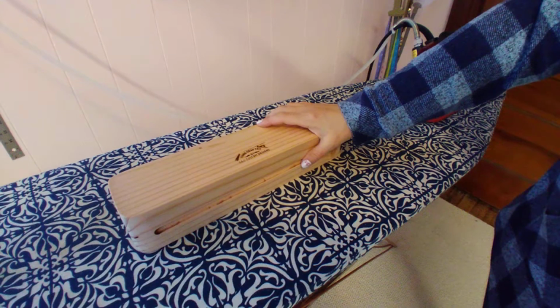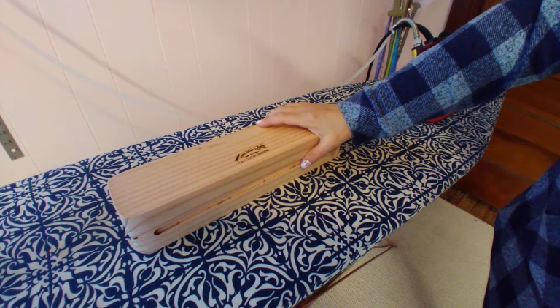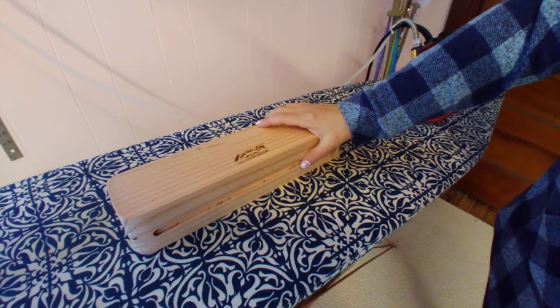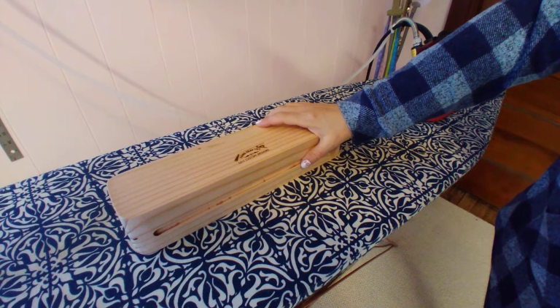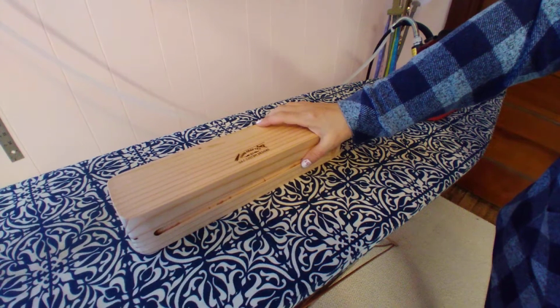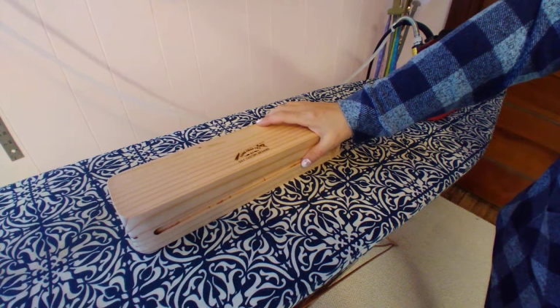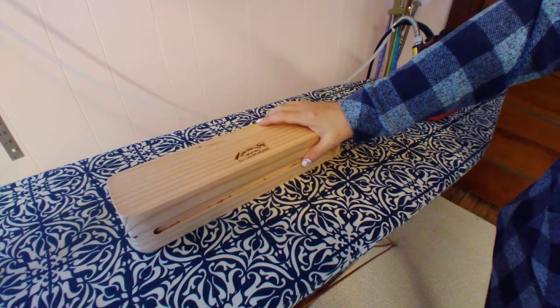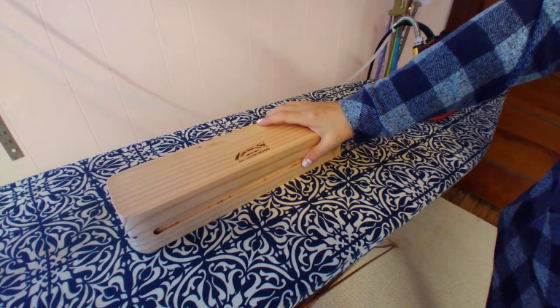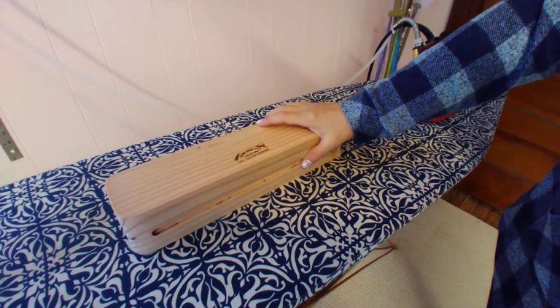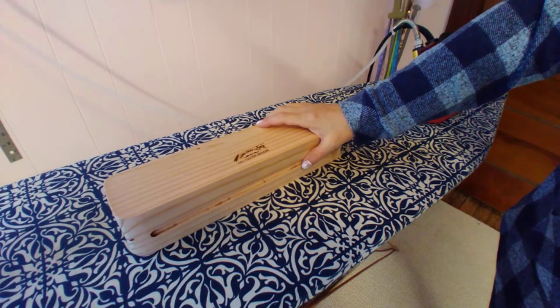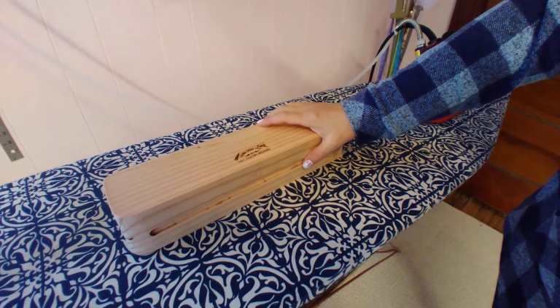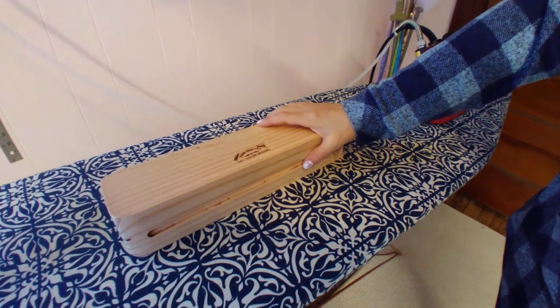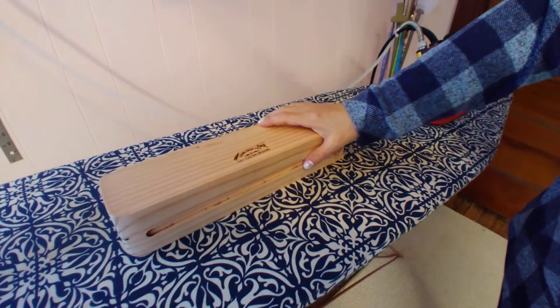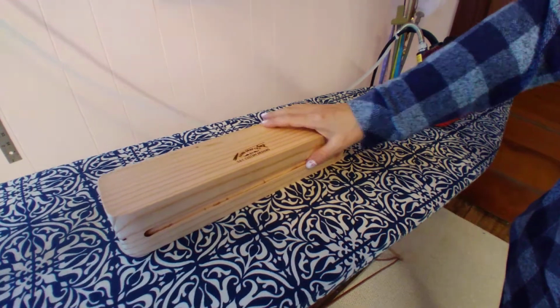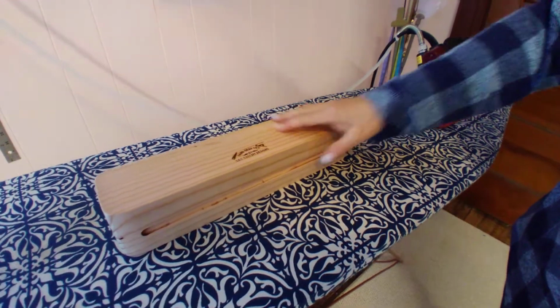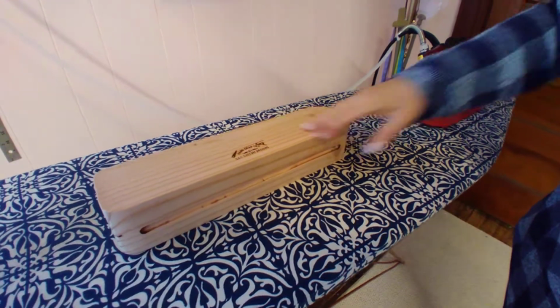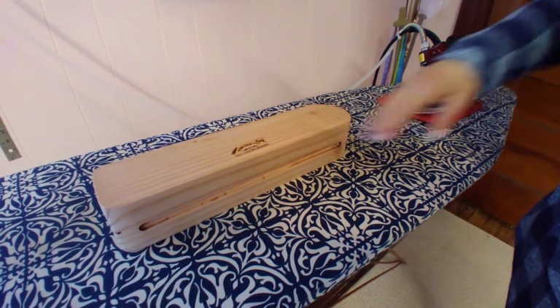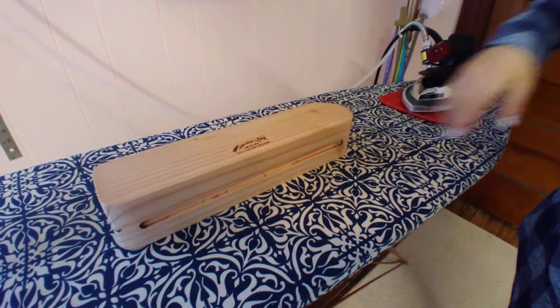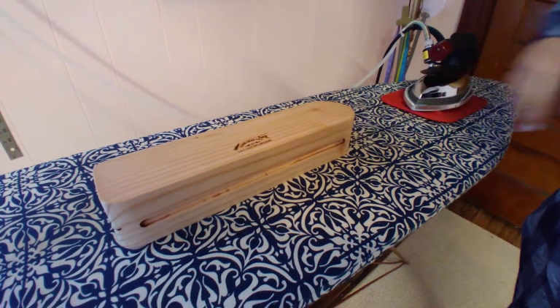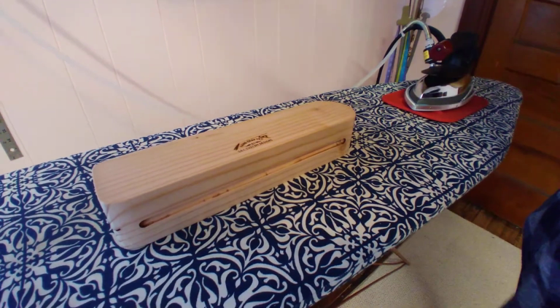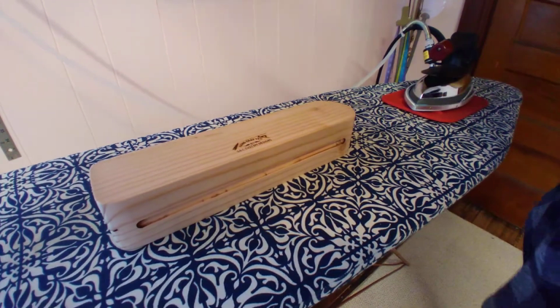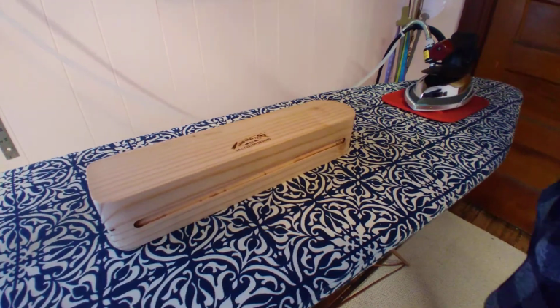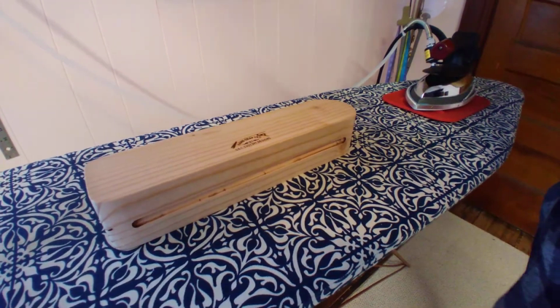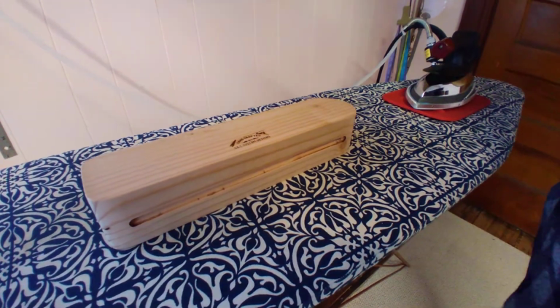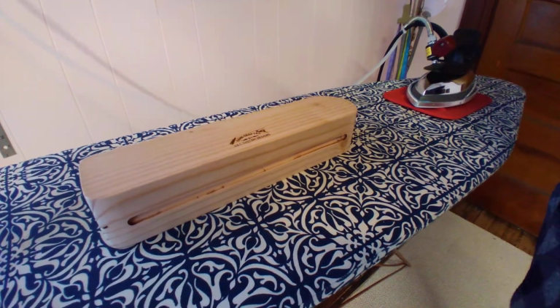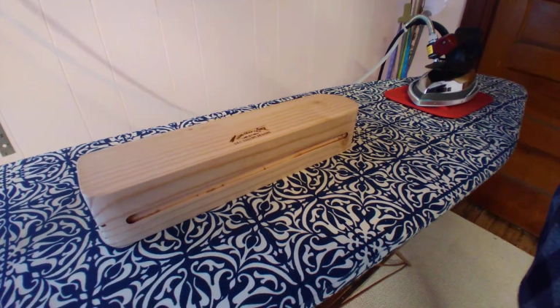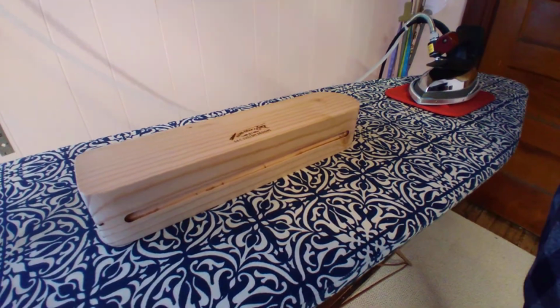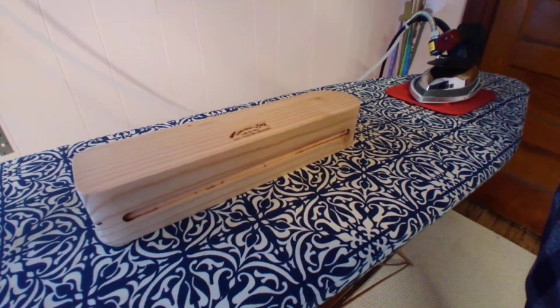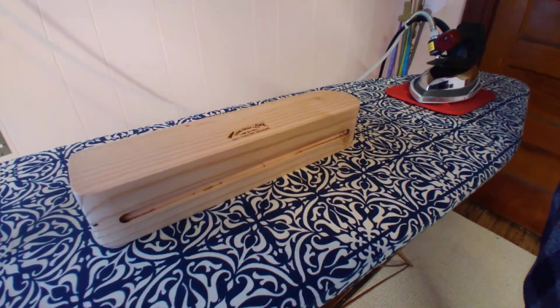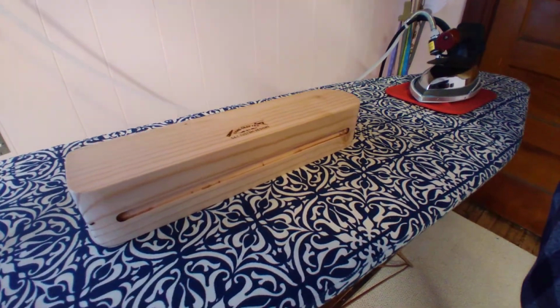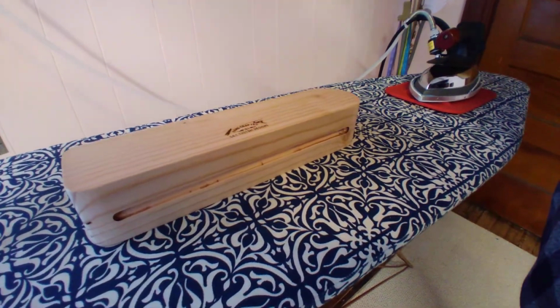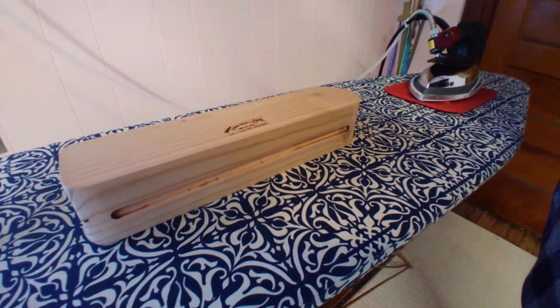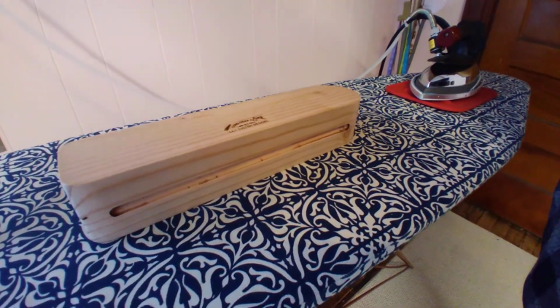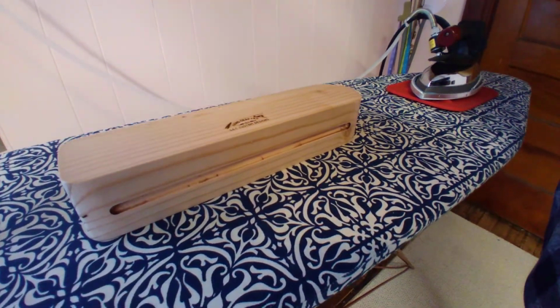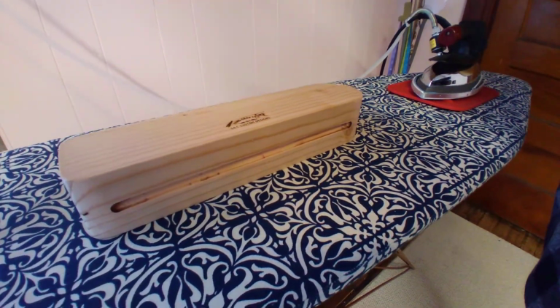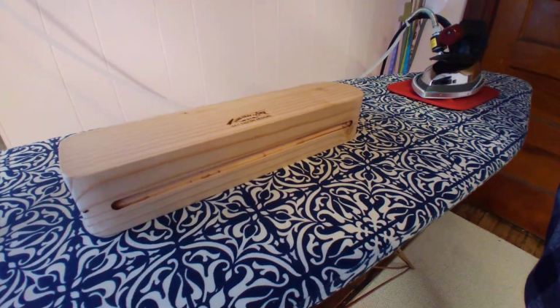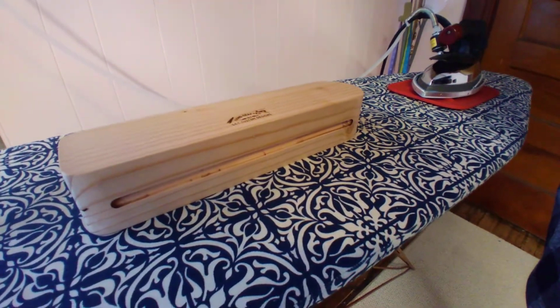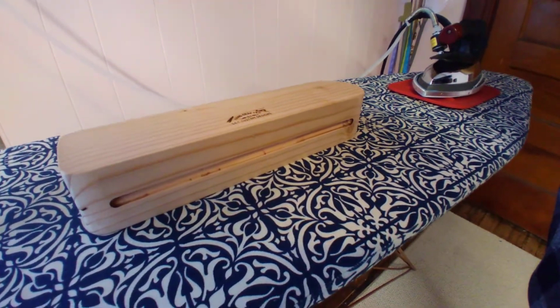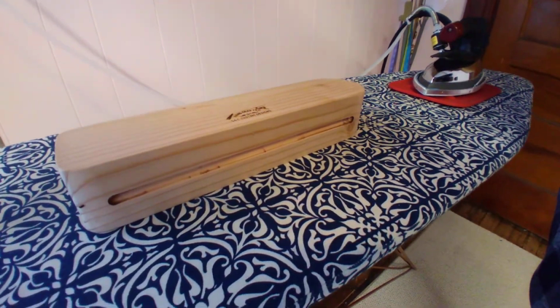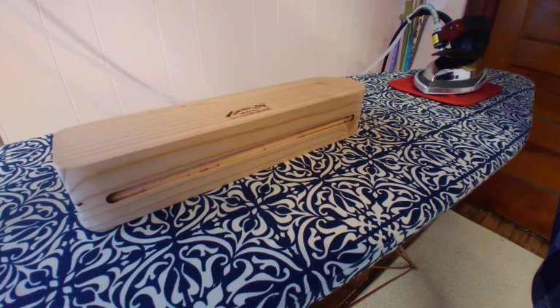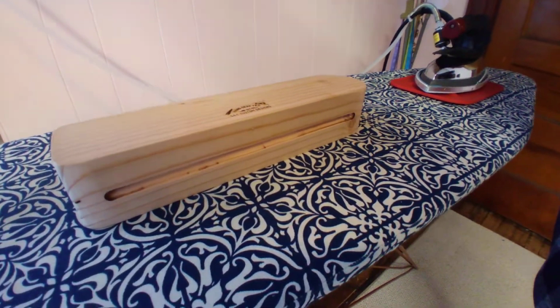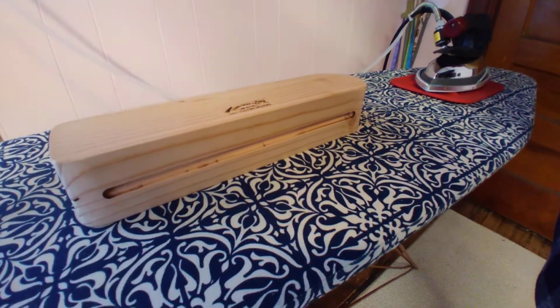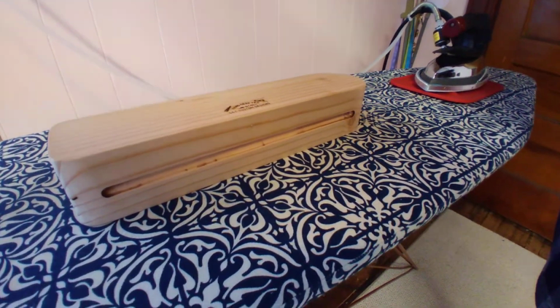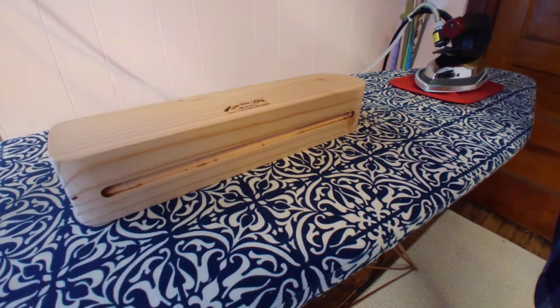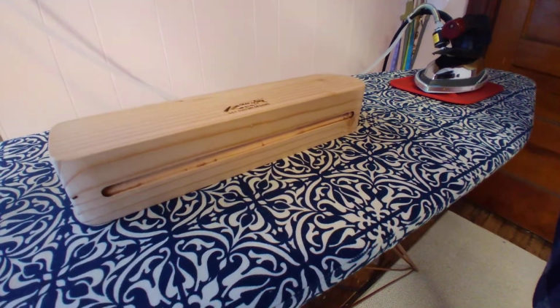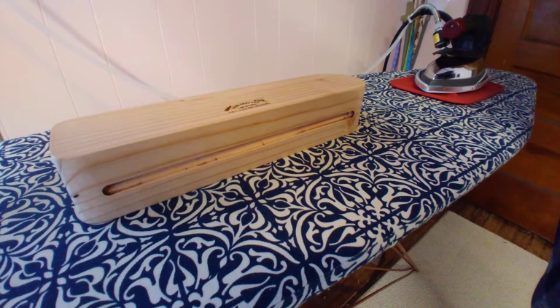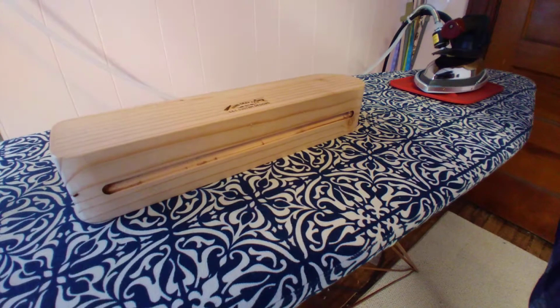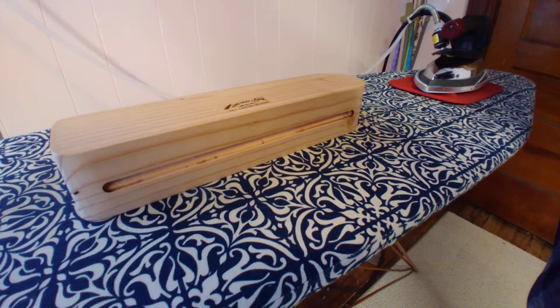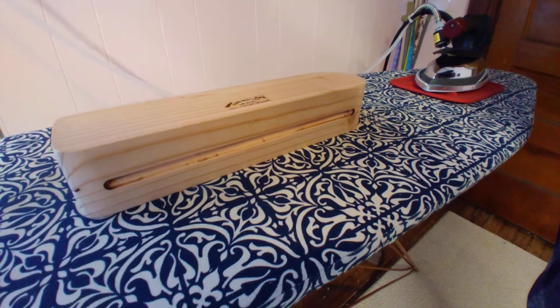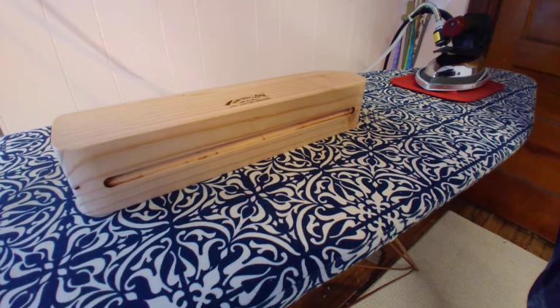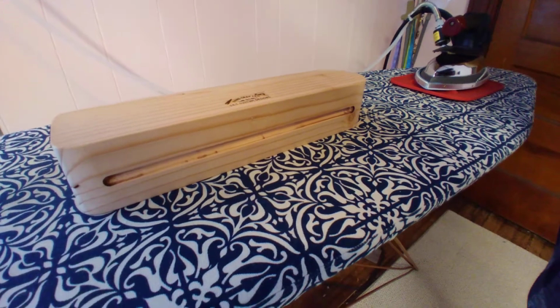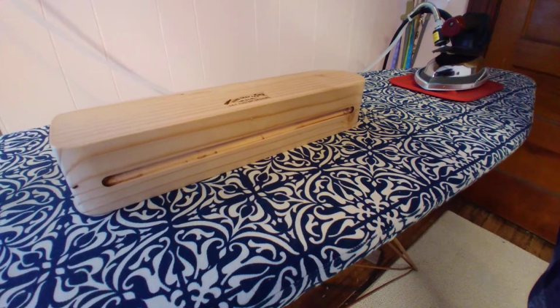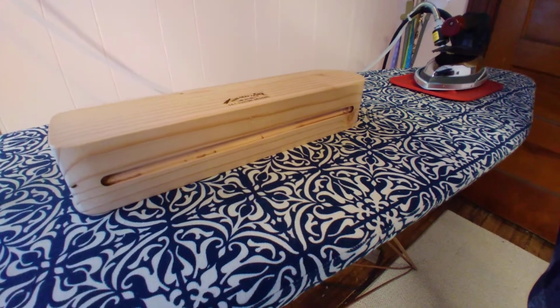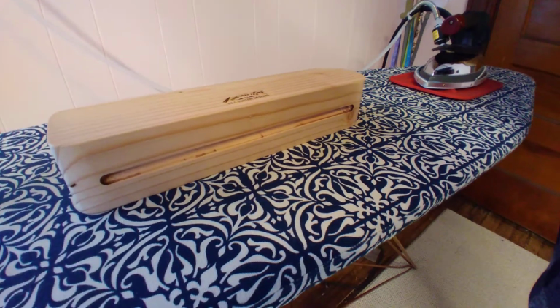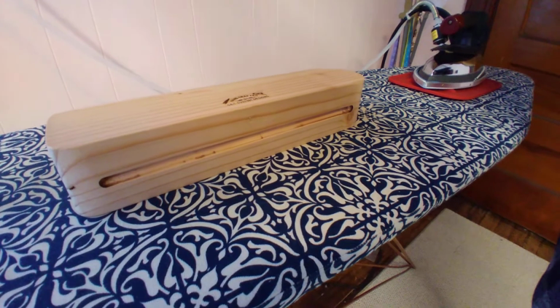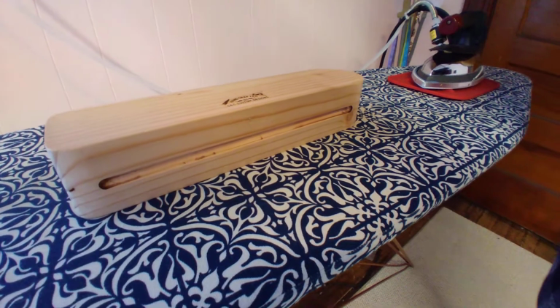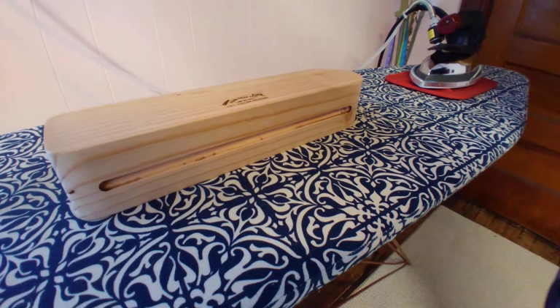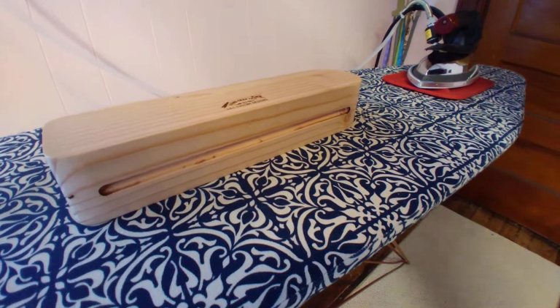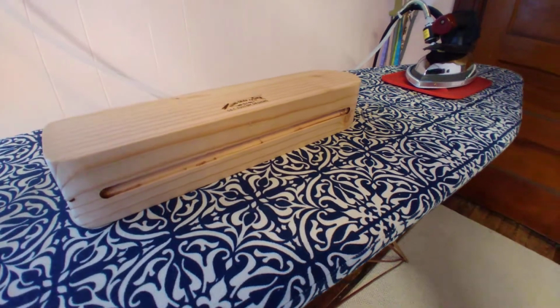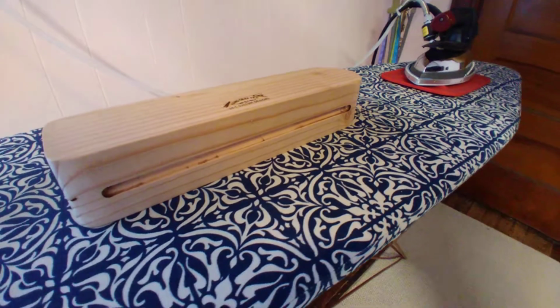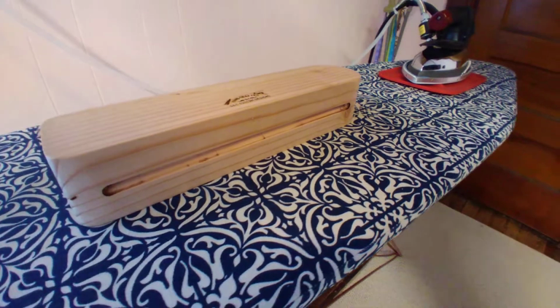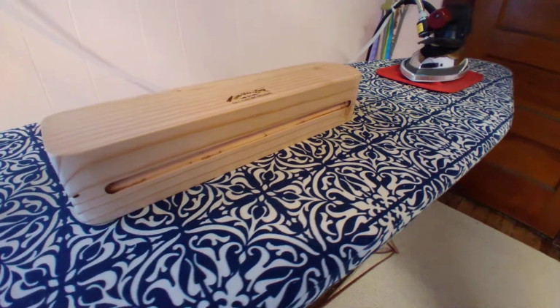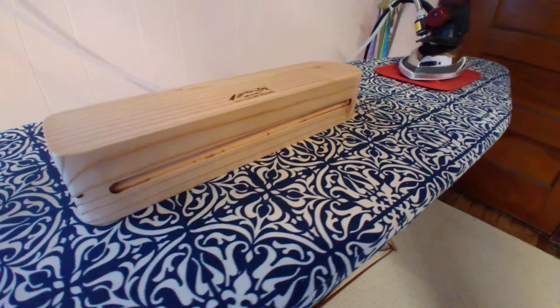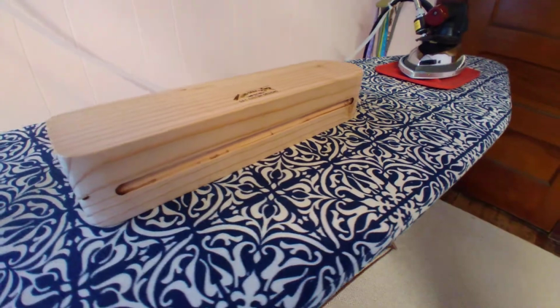Hello, welcome to Essie Custom Designs. Steve, you're not in your woodshop. Well, I was in my woodshop.